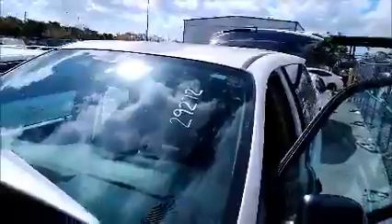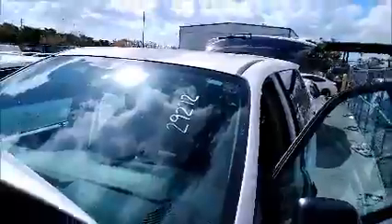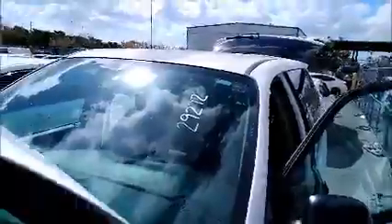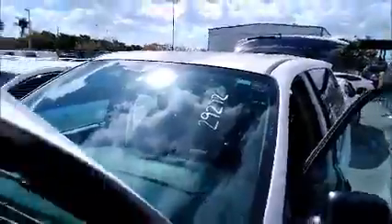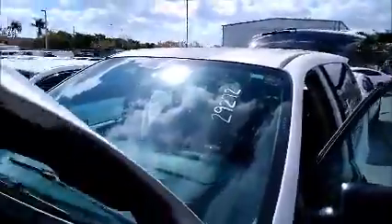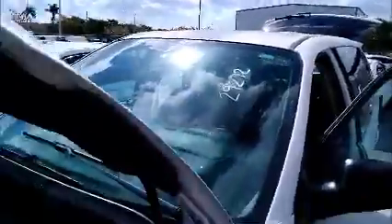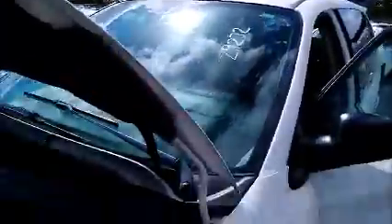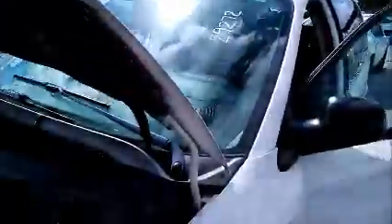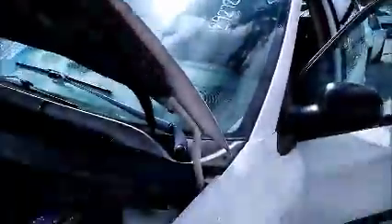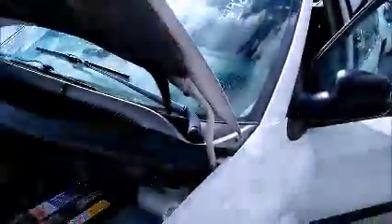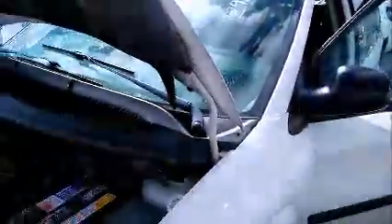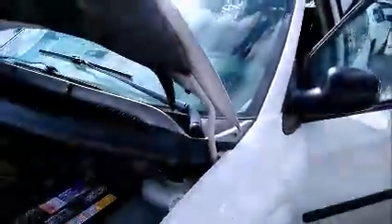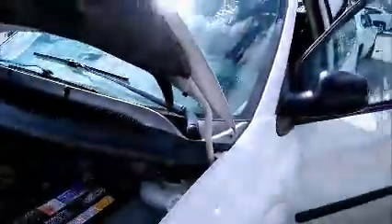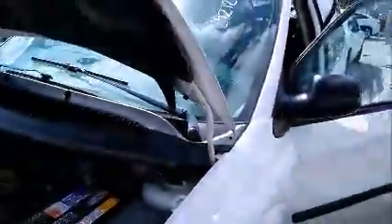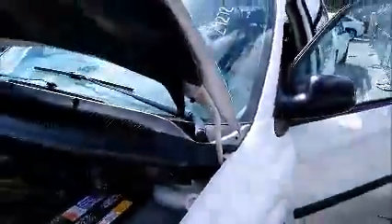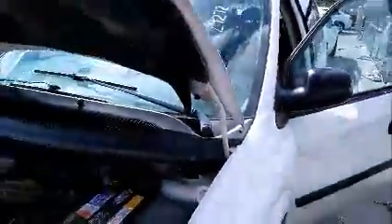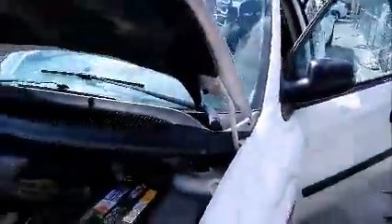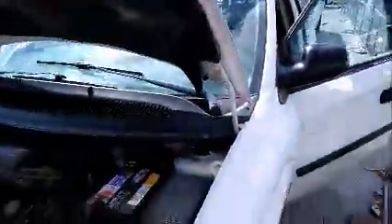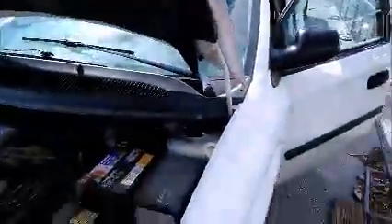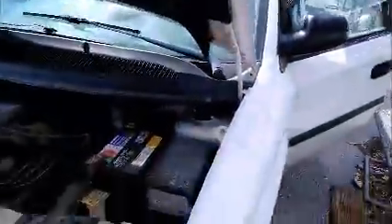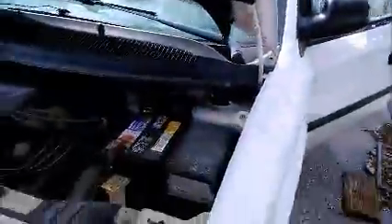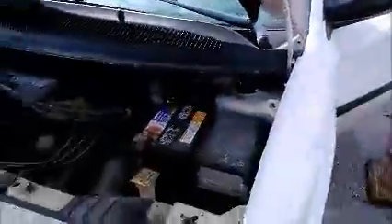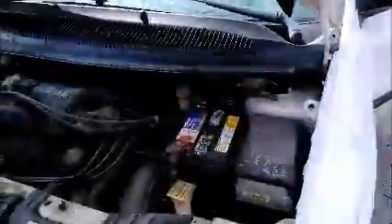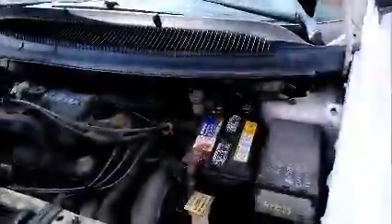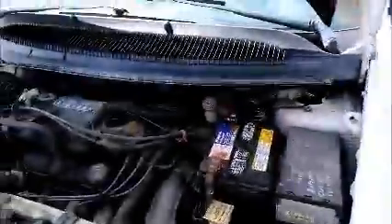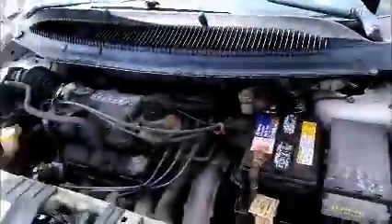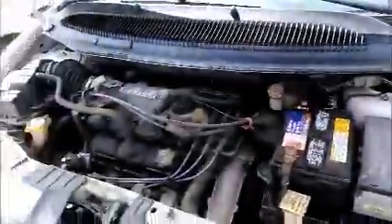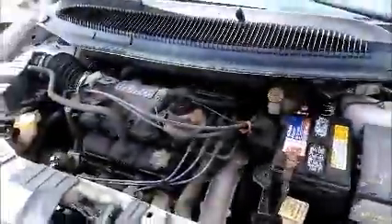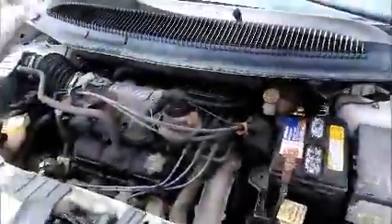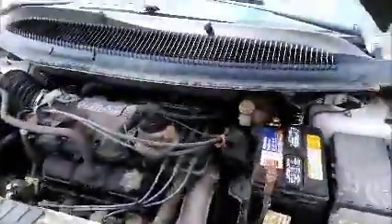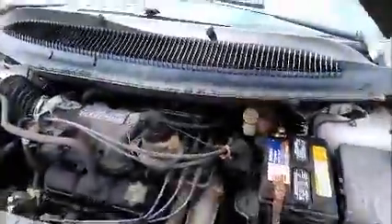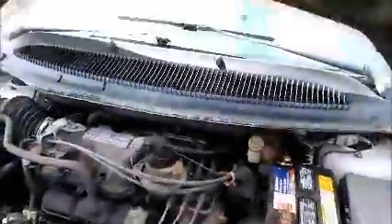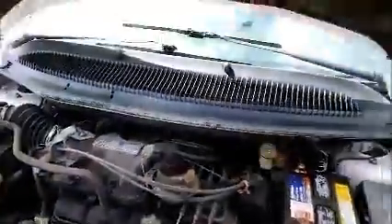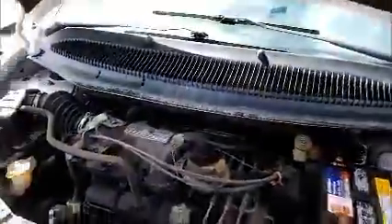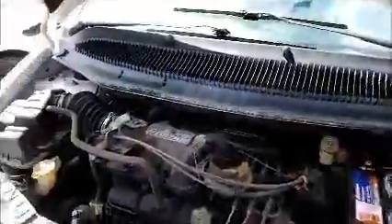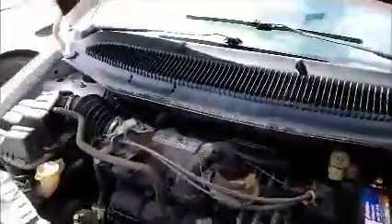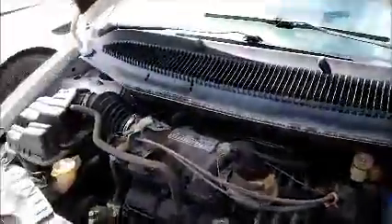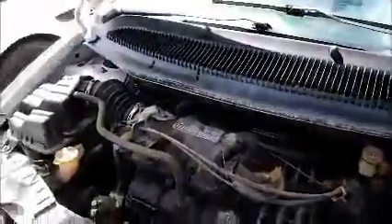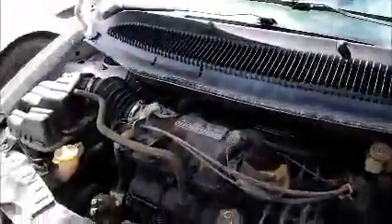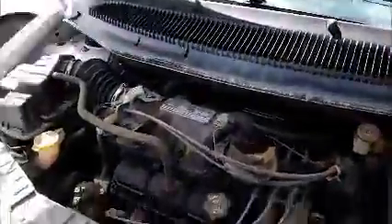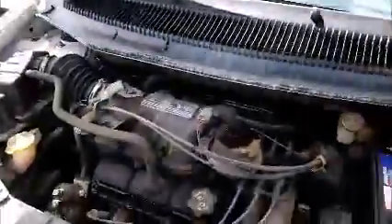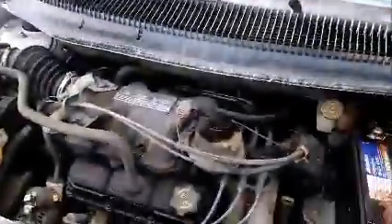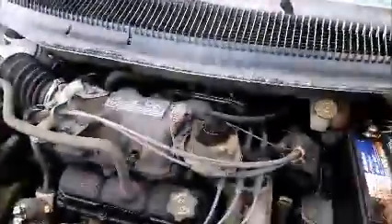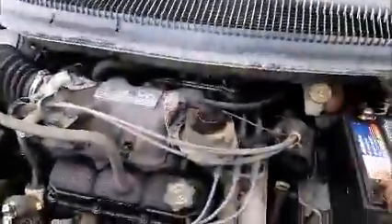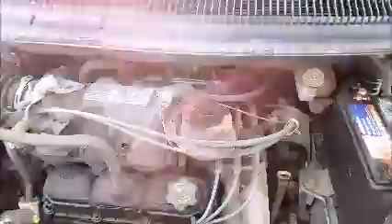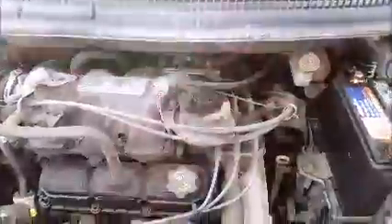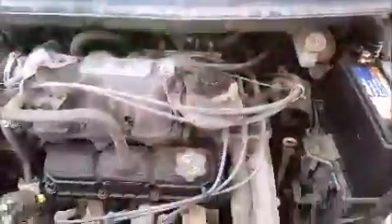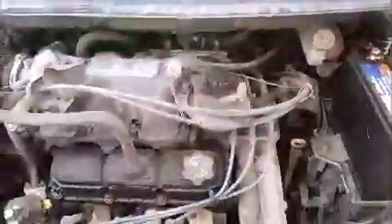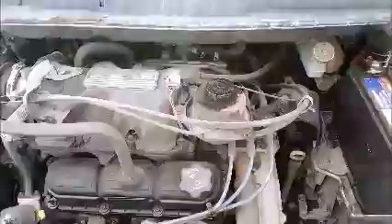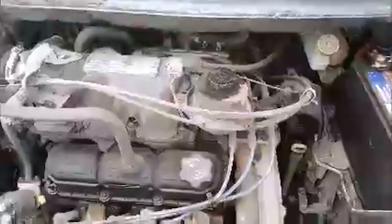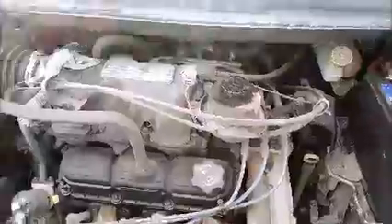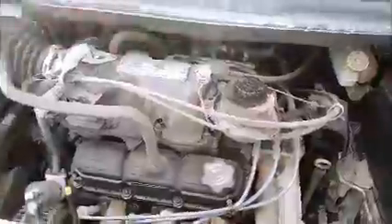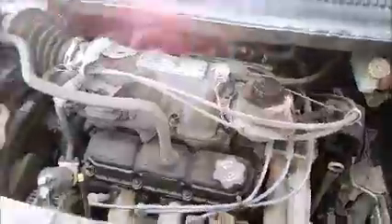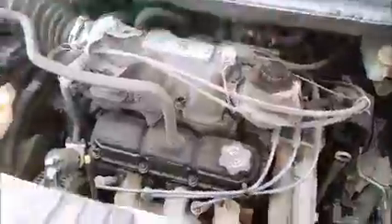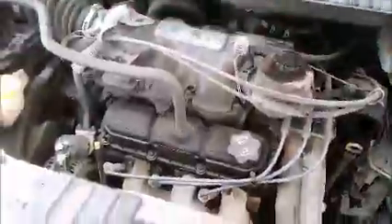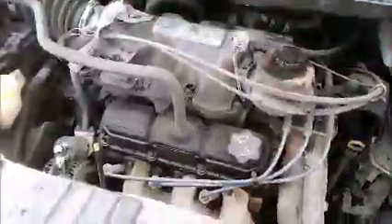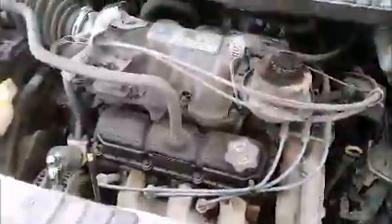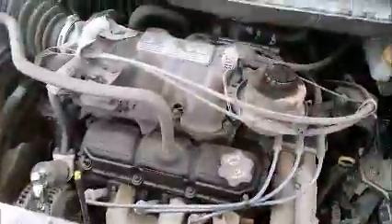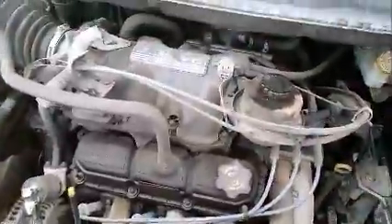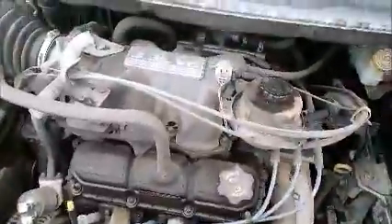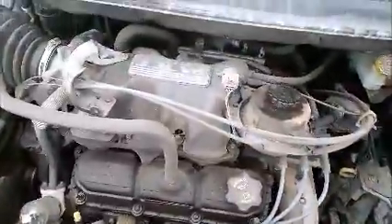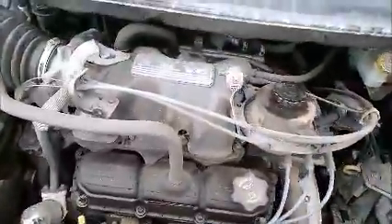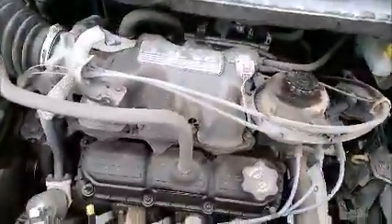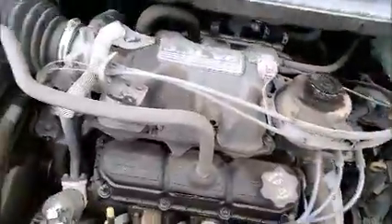This is a Dodge Caravan. As you can see in here, it starts up.